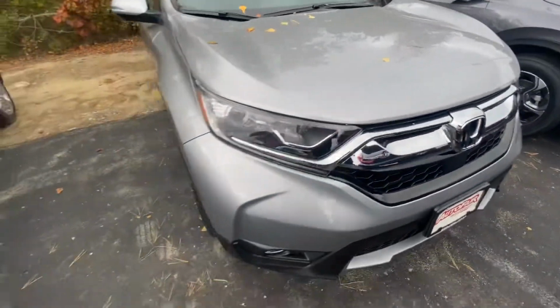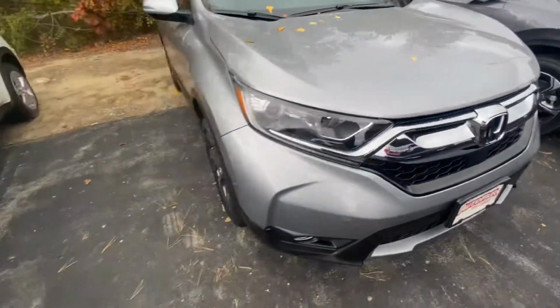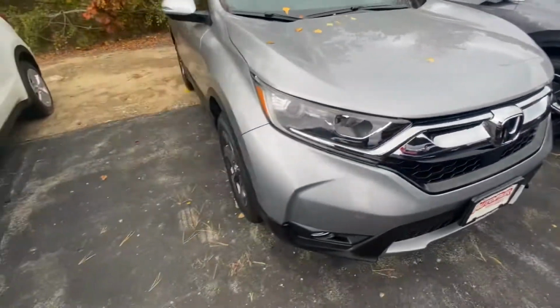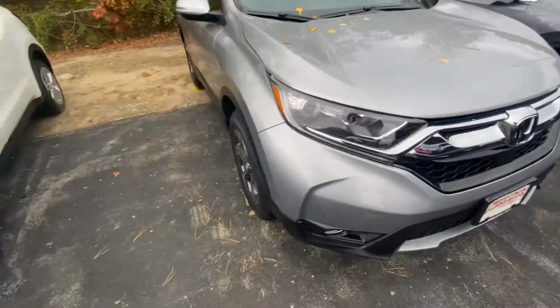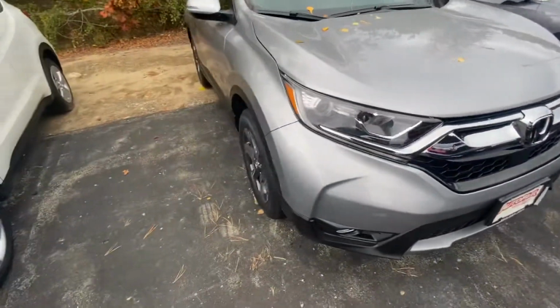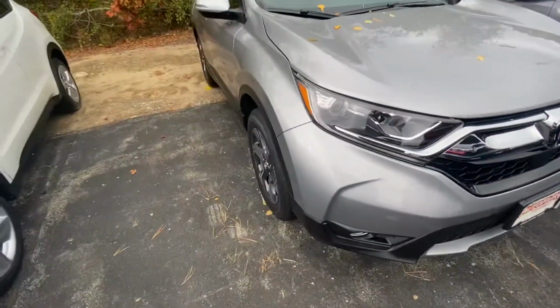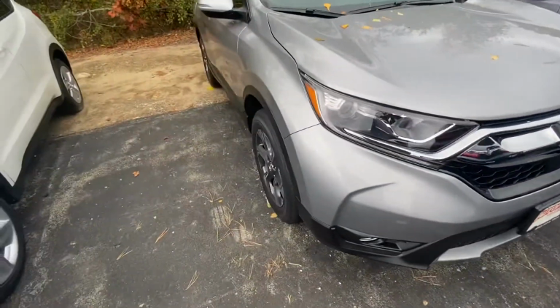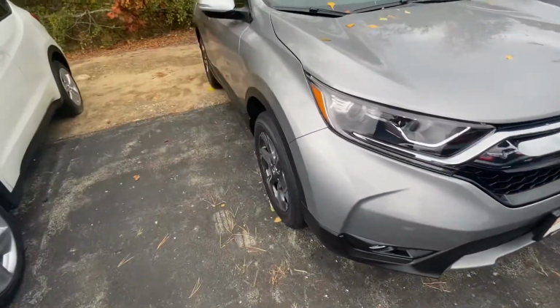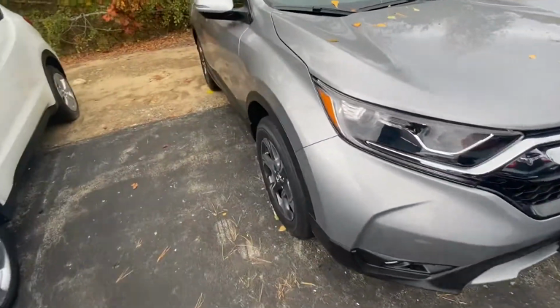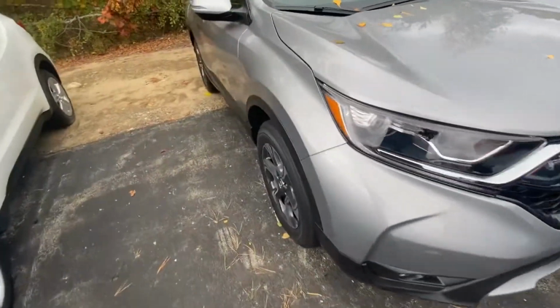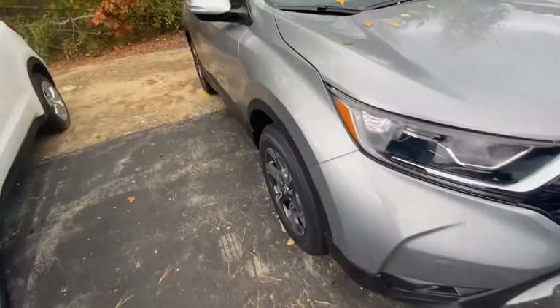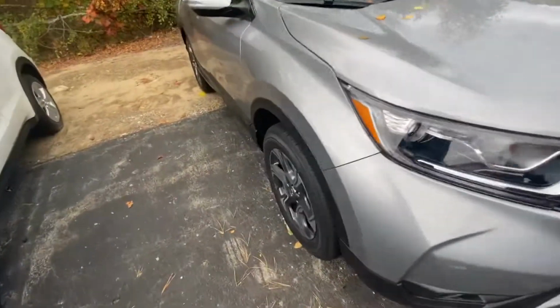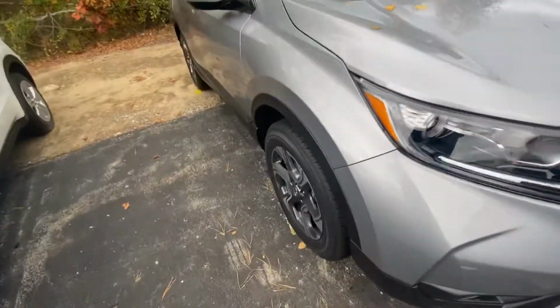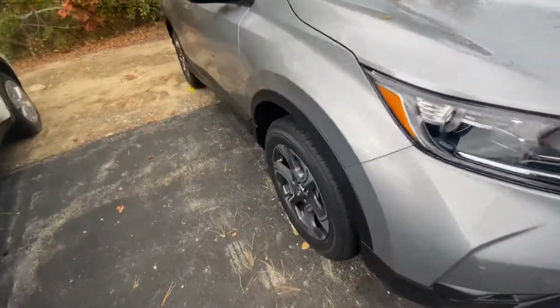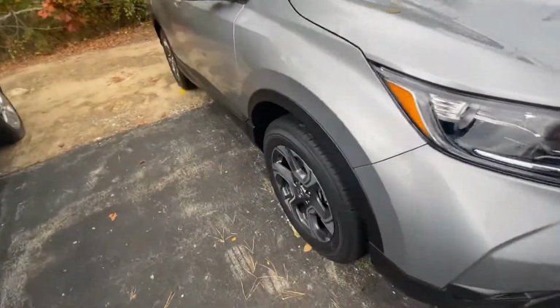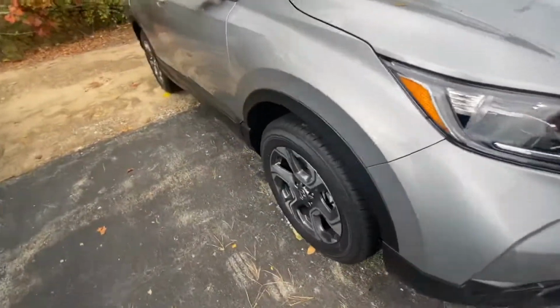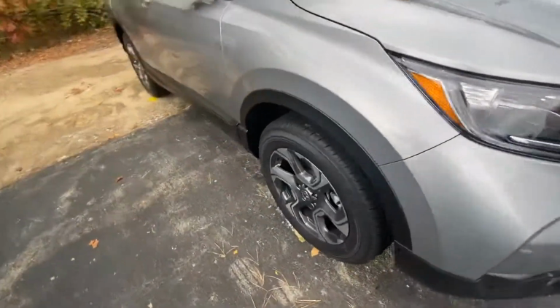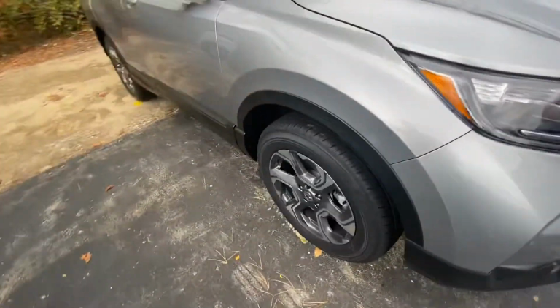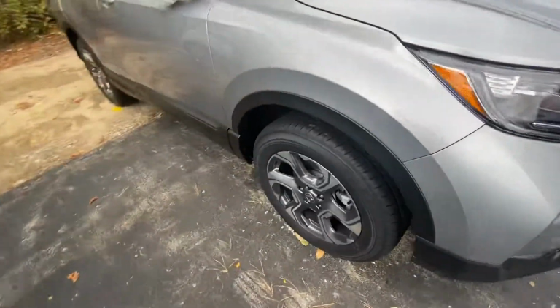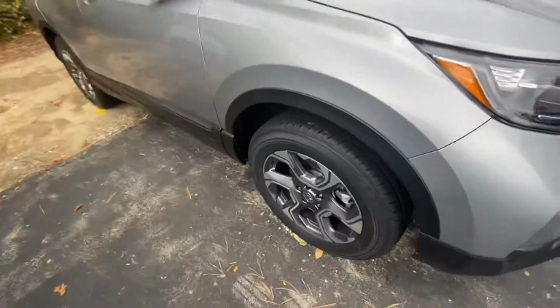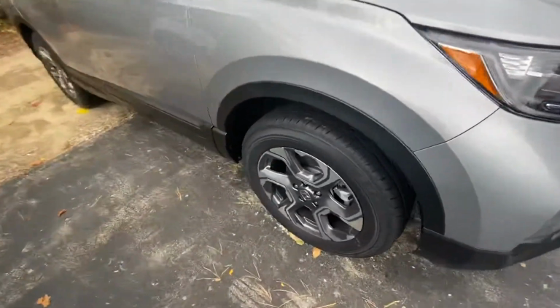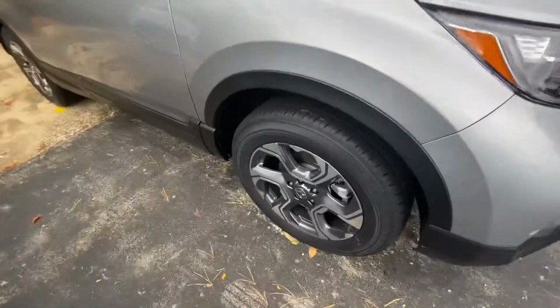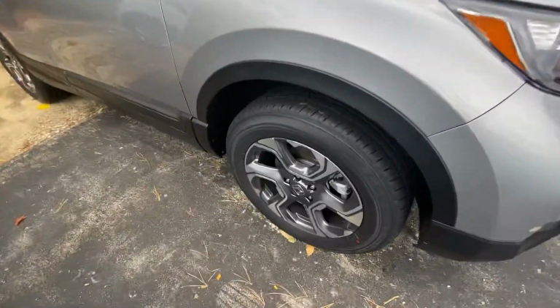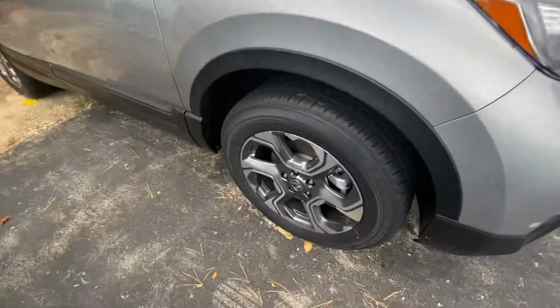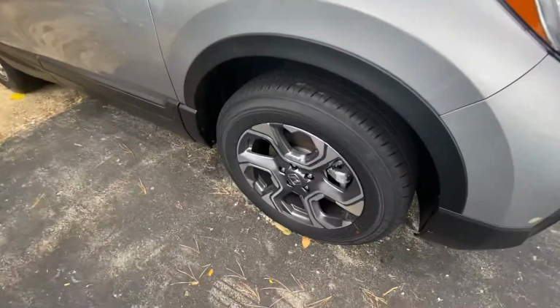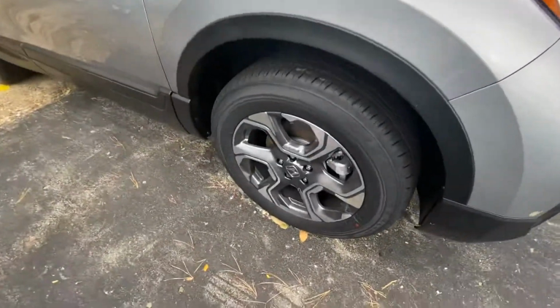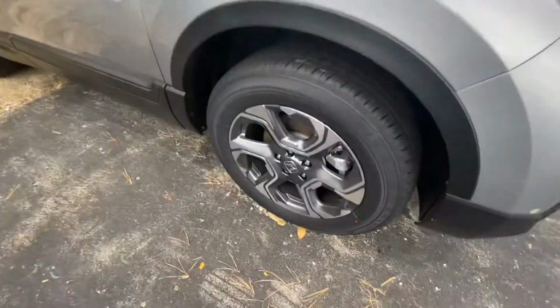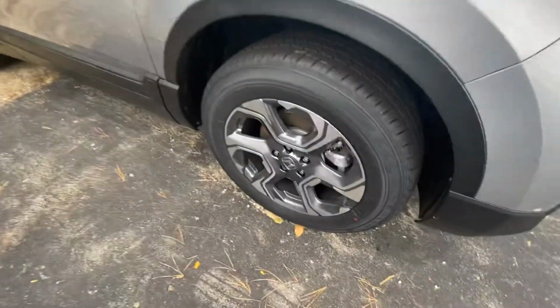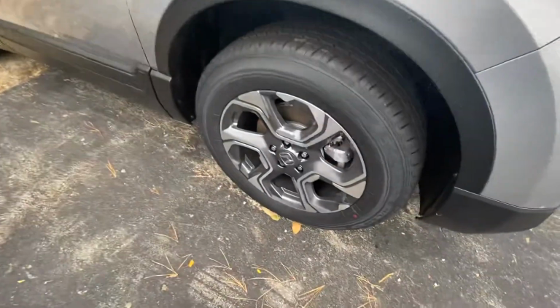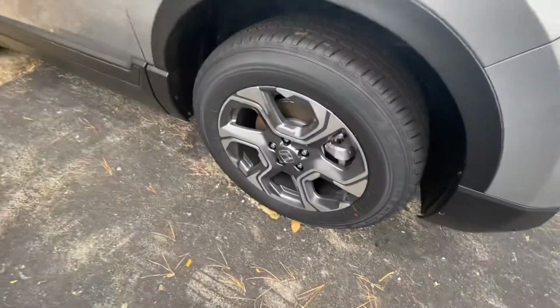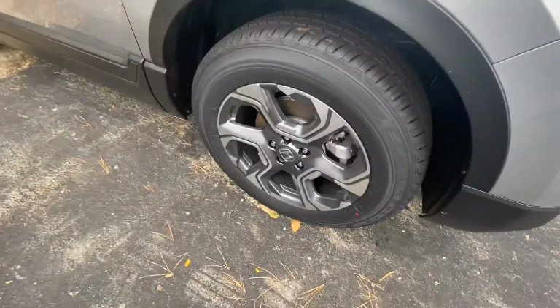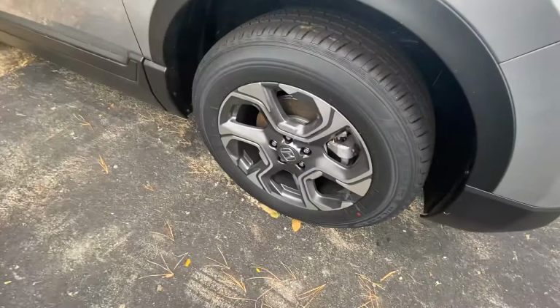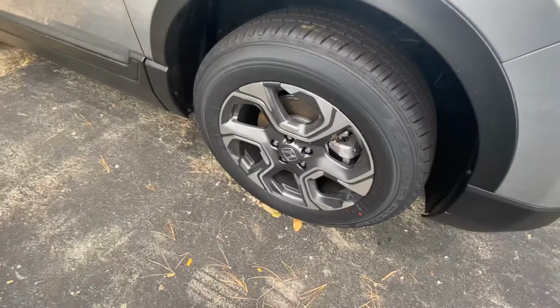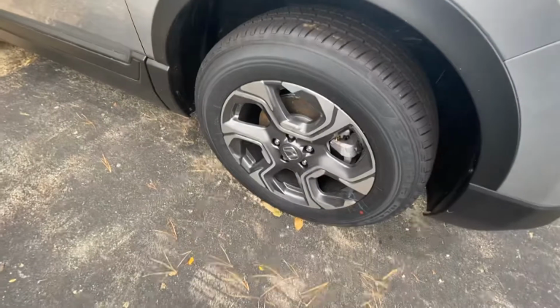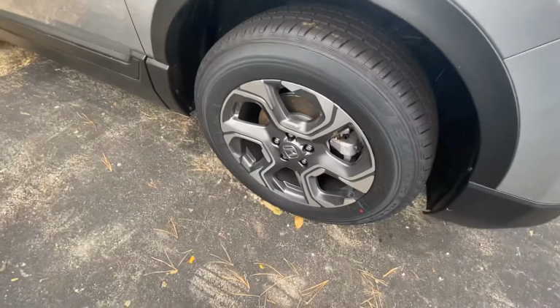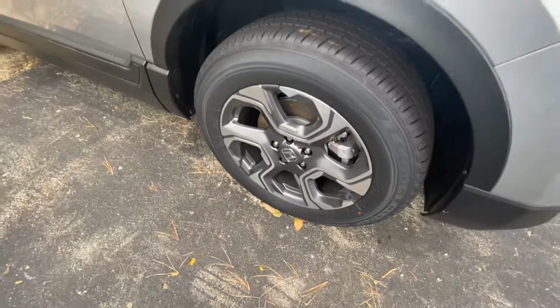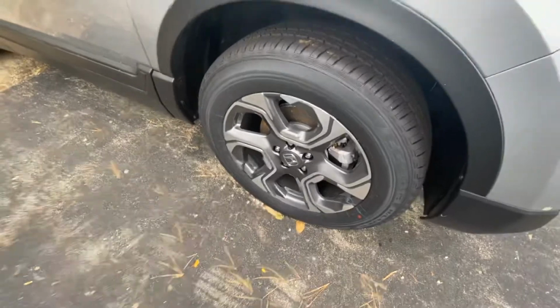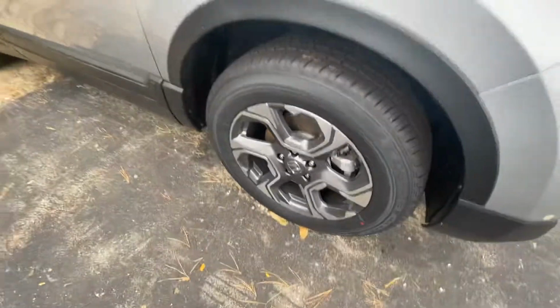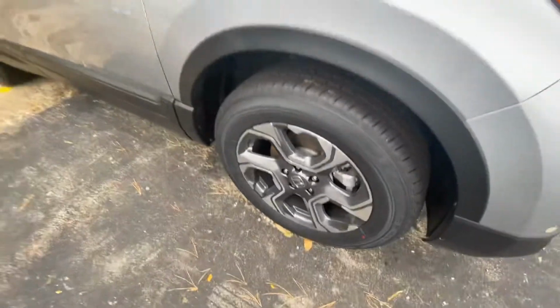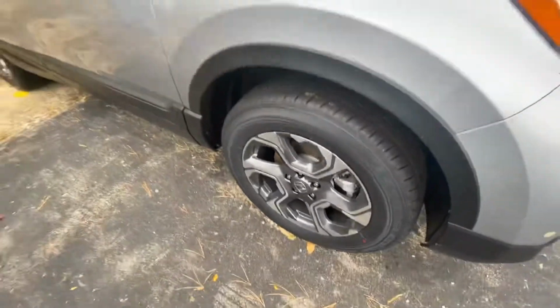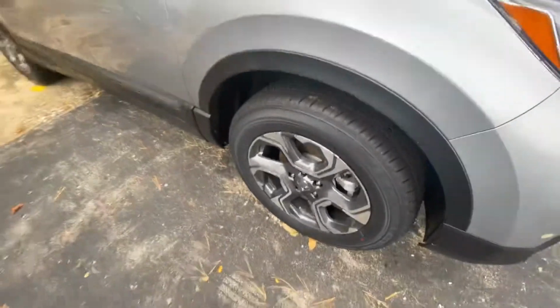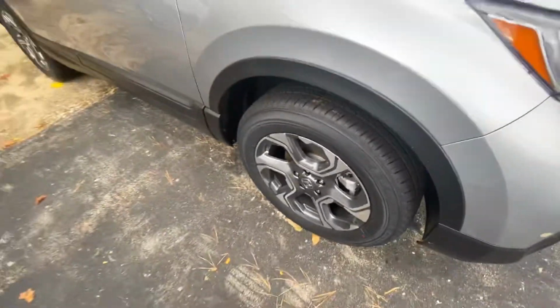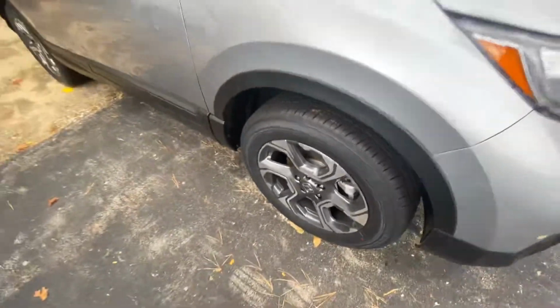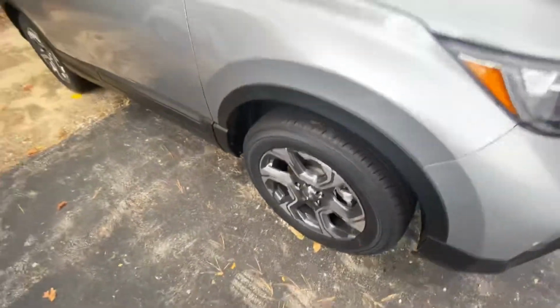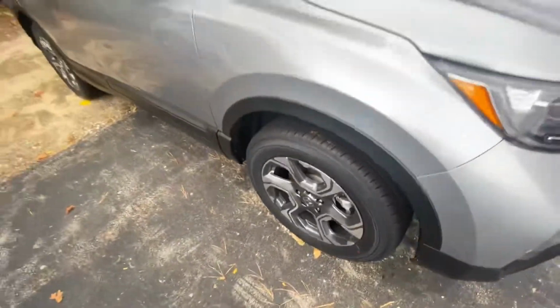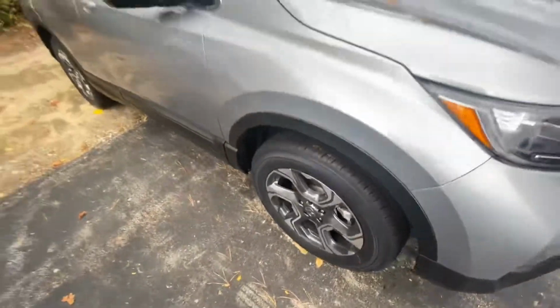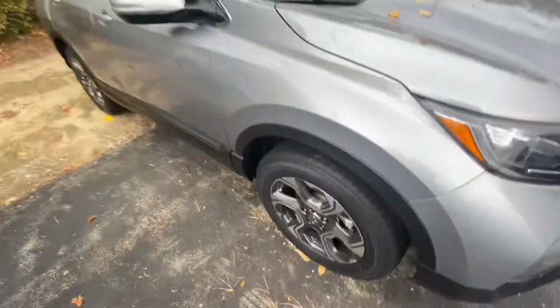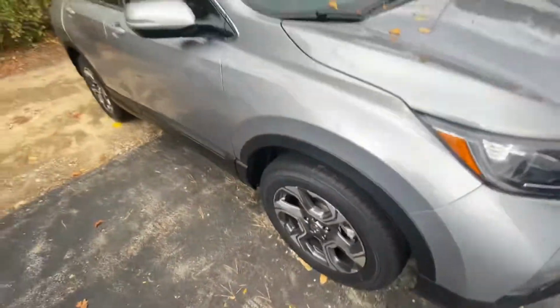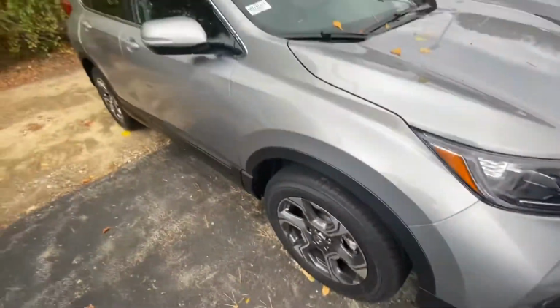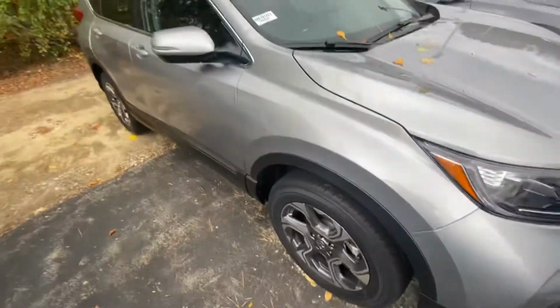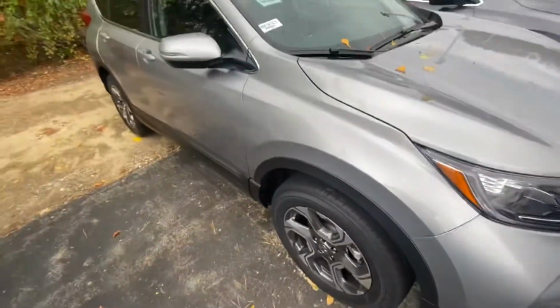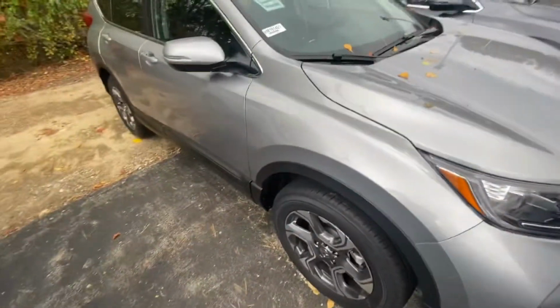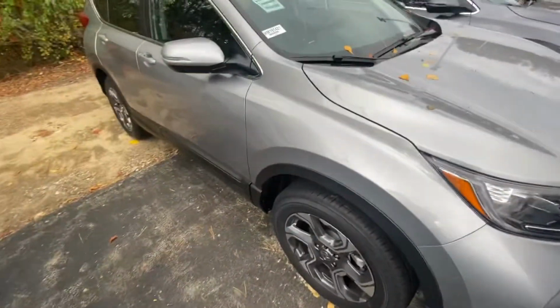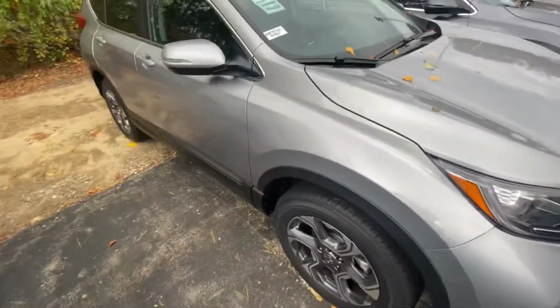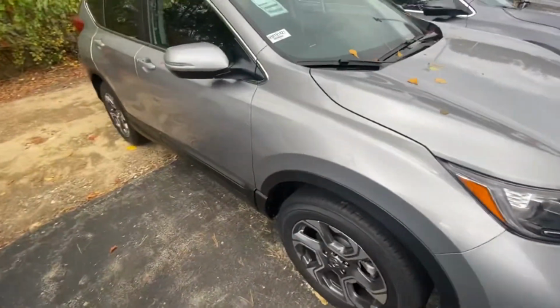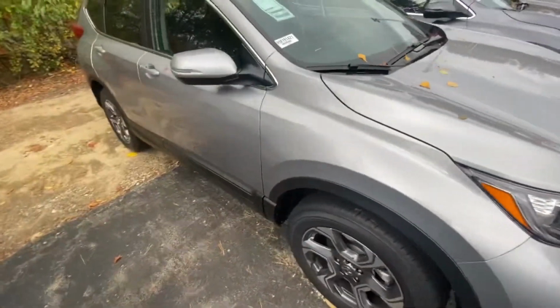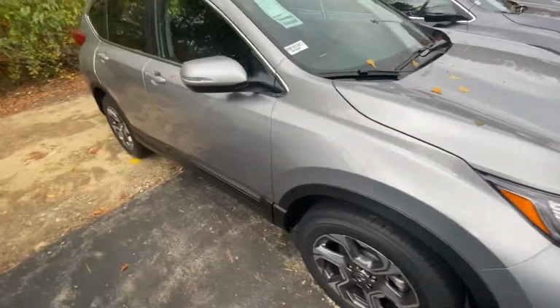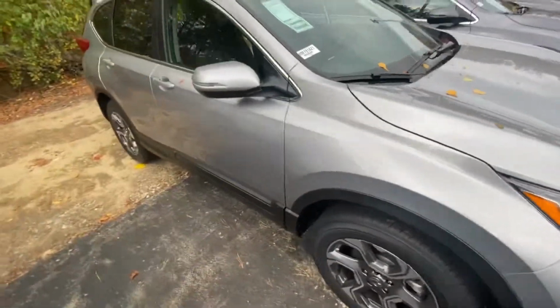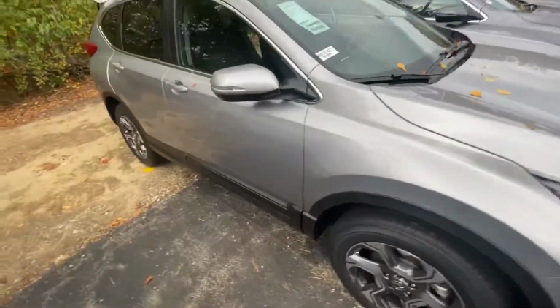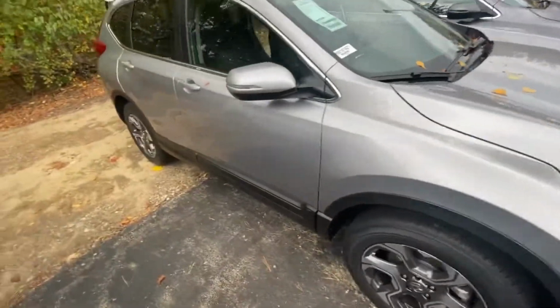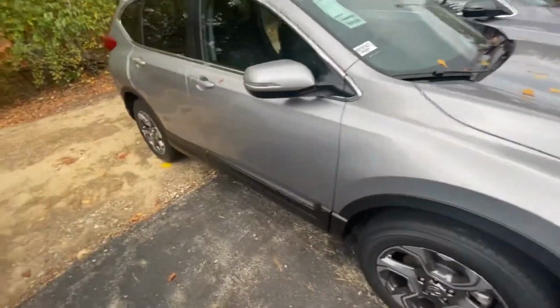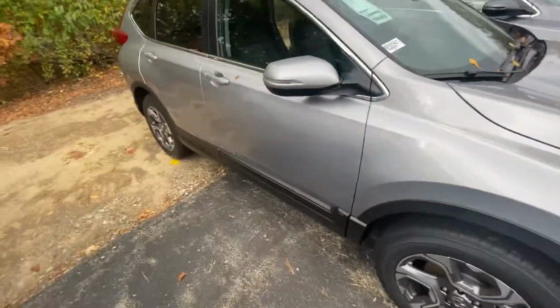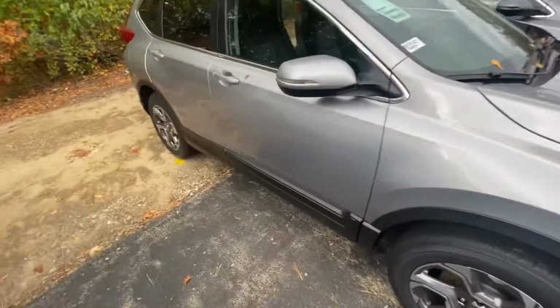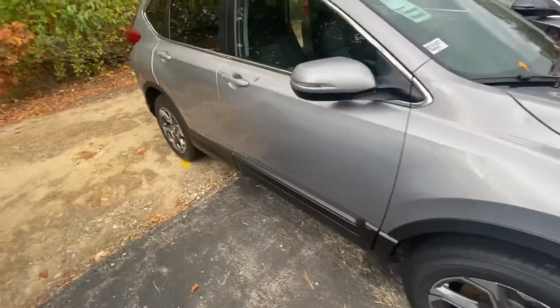I'm going to bring you over to the wheels. You can see they are machine cut alloy wheels — they really match the exterior very nicely.